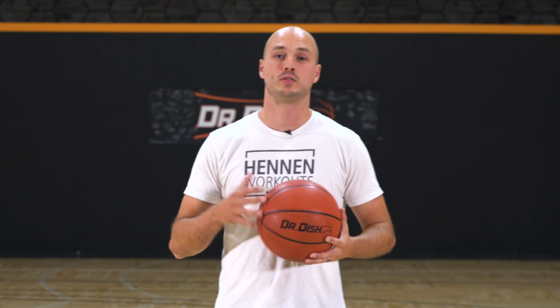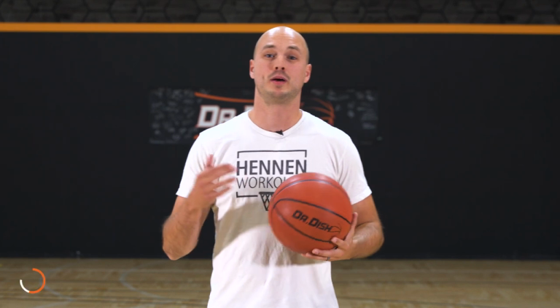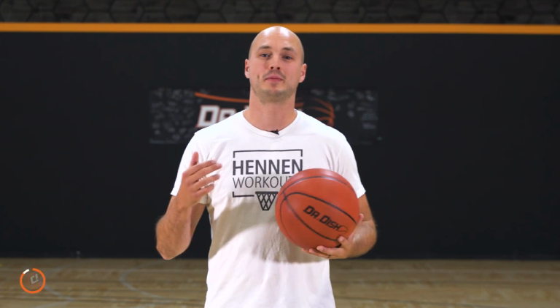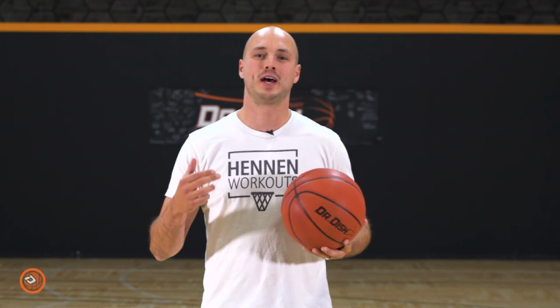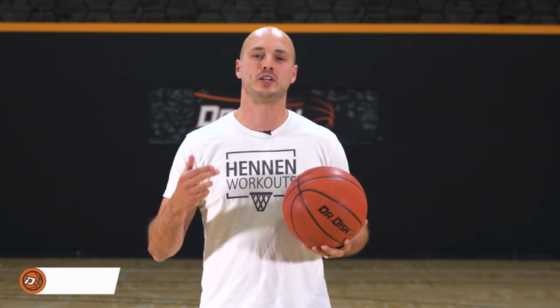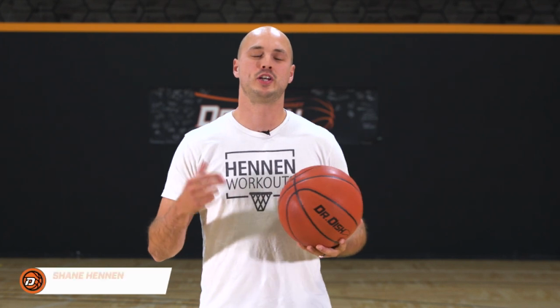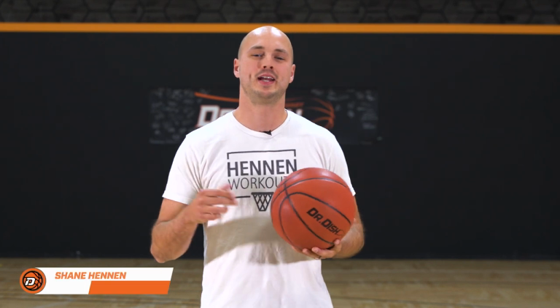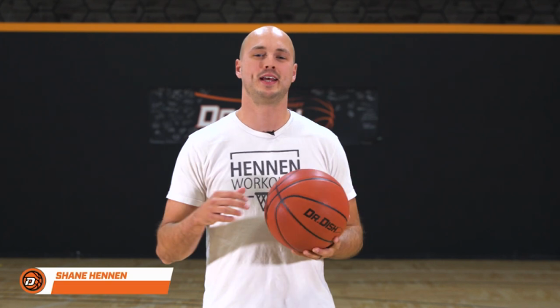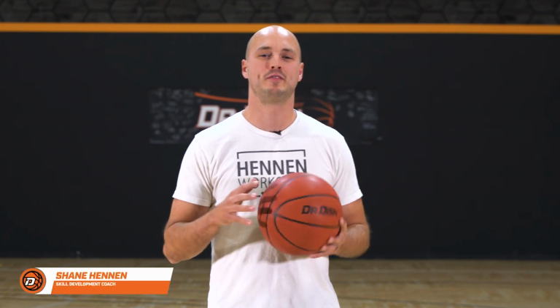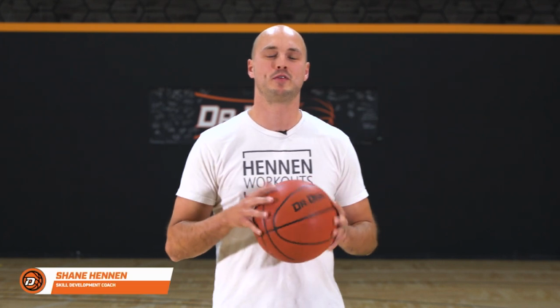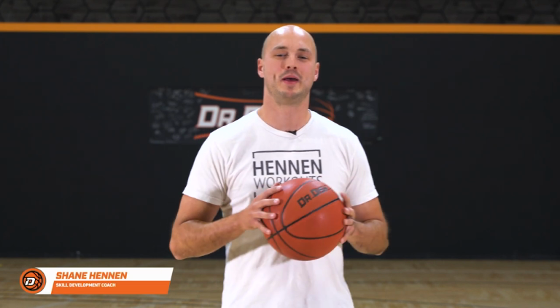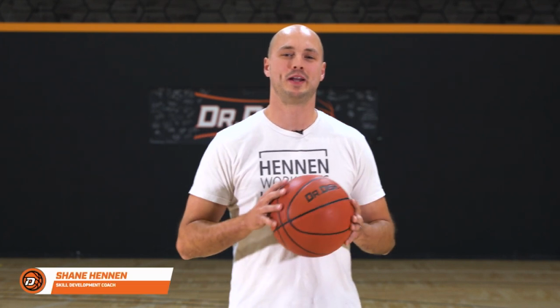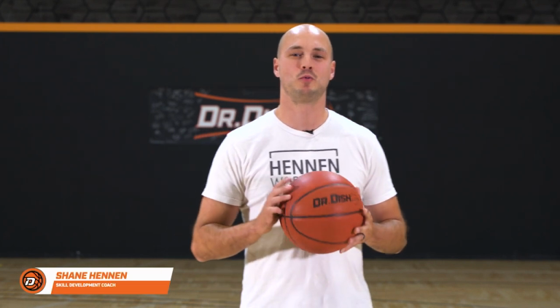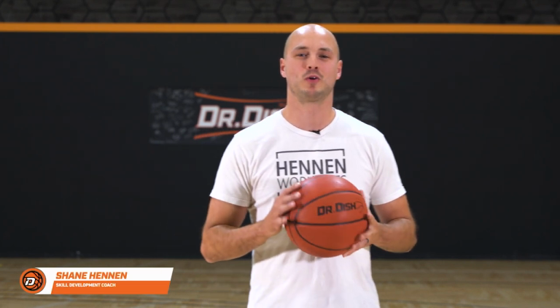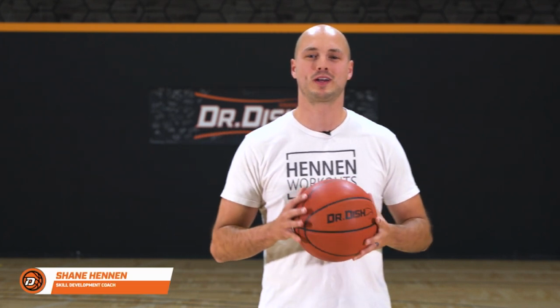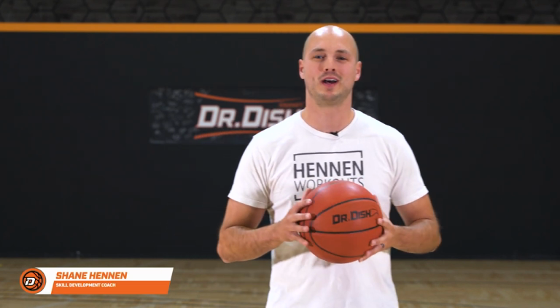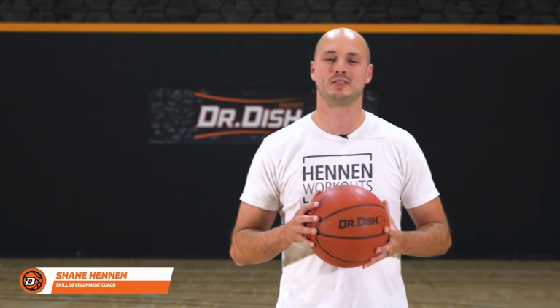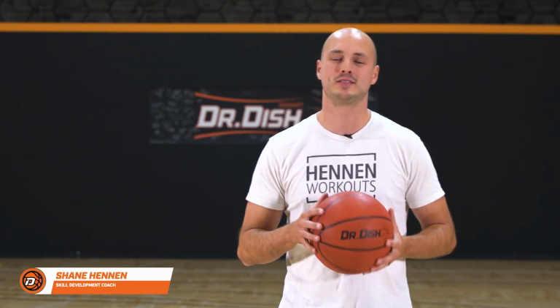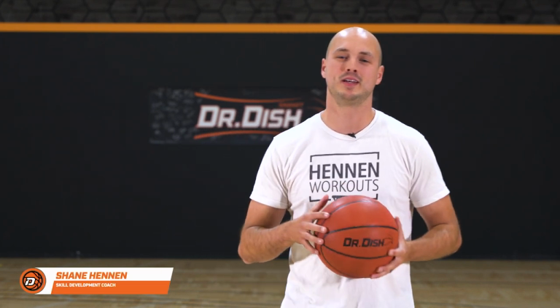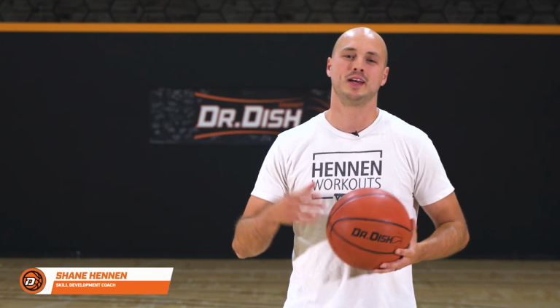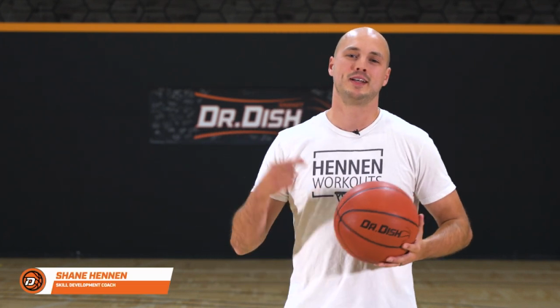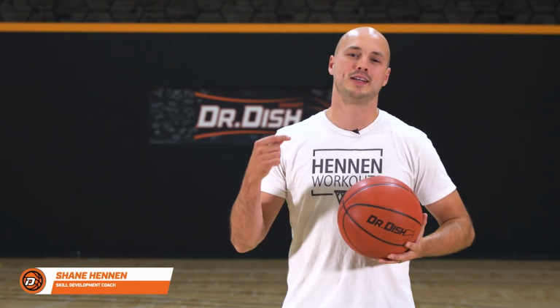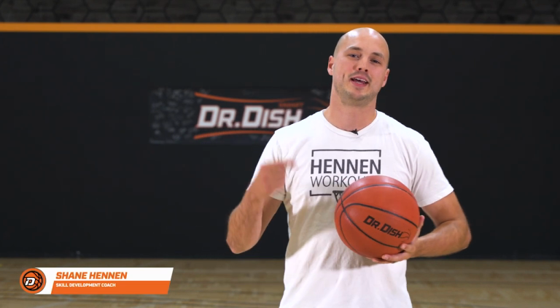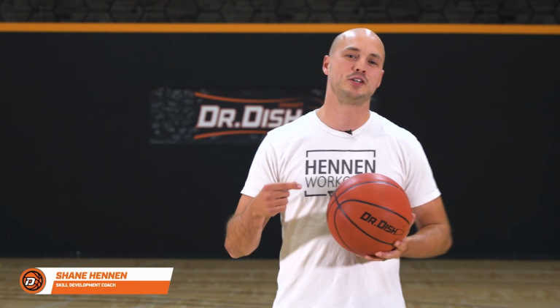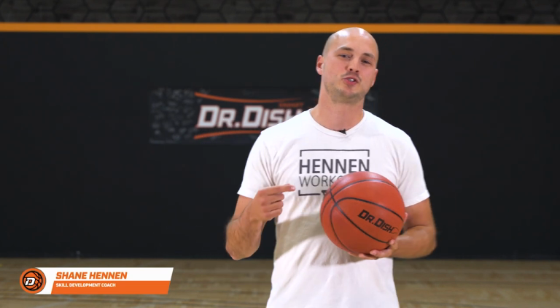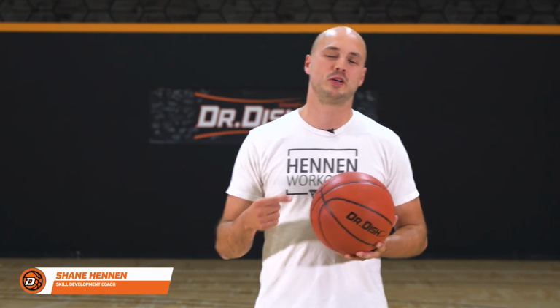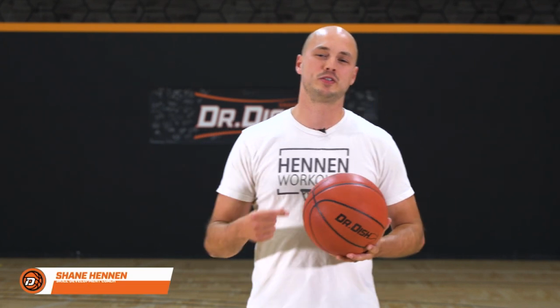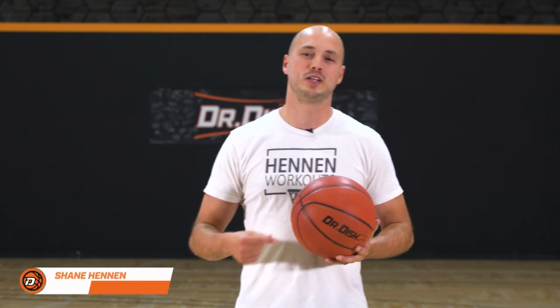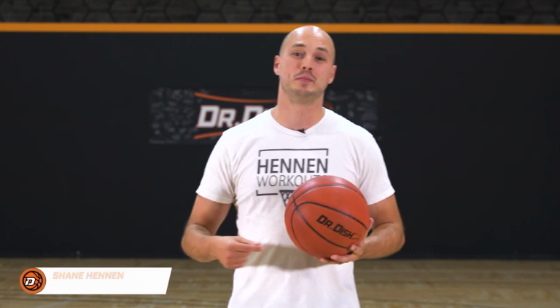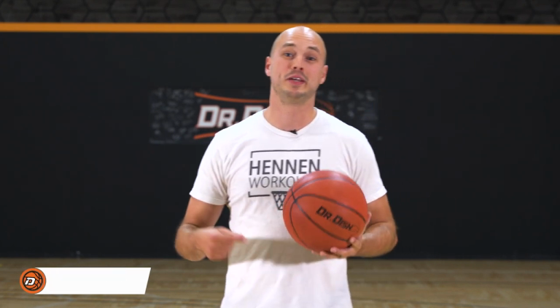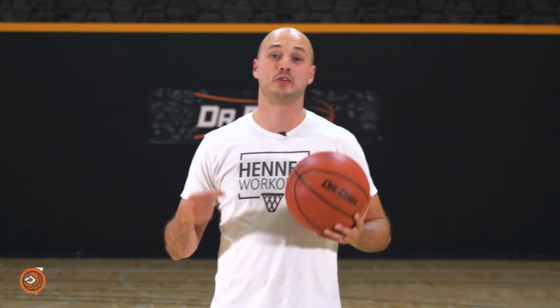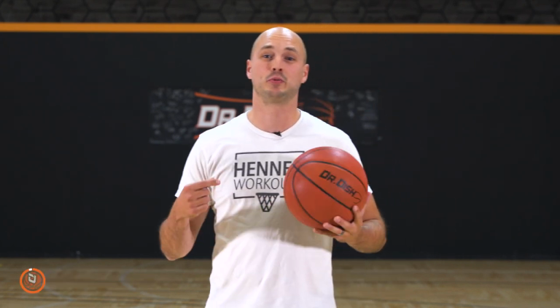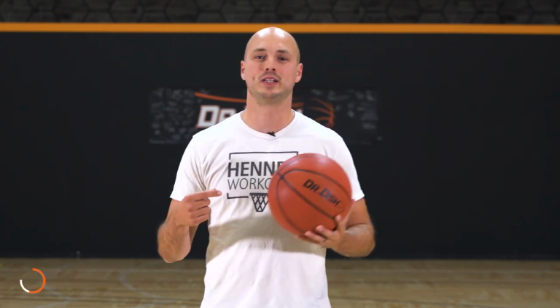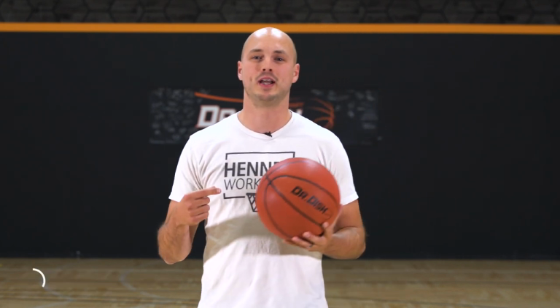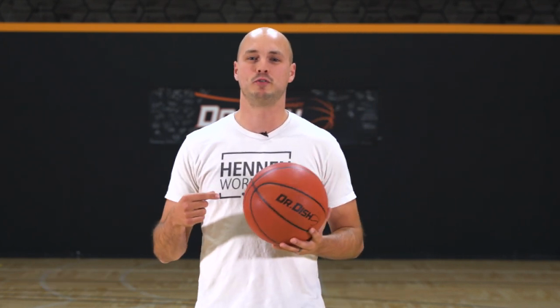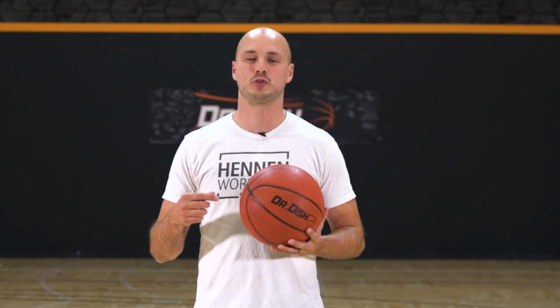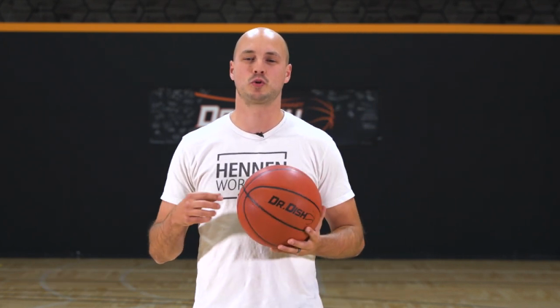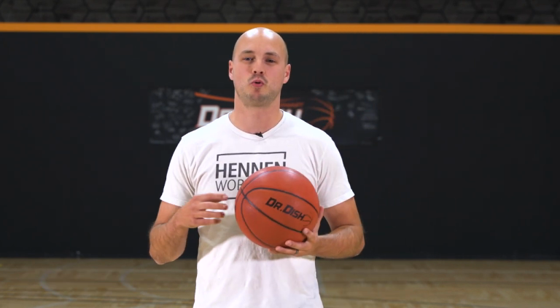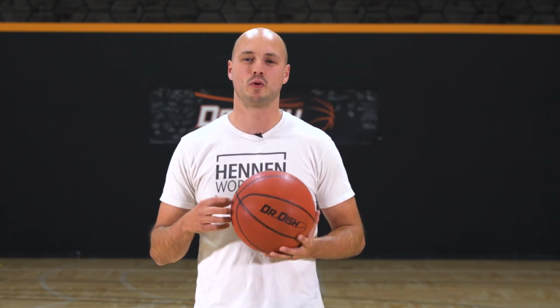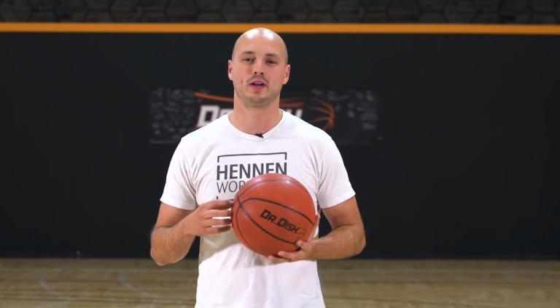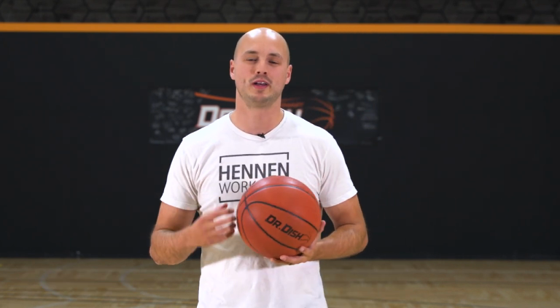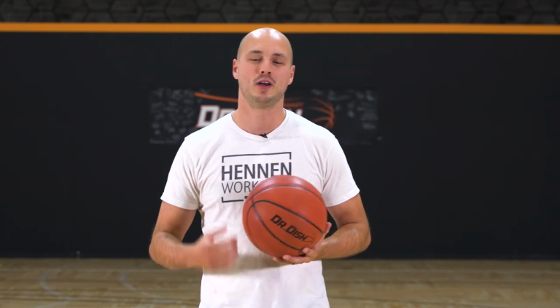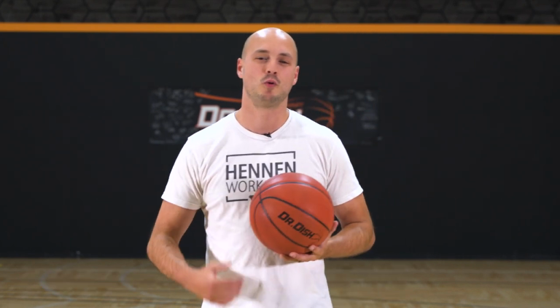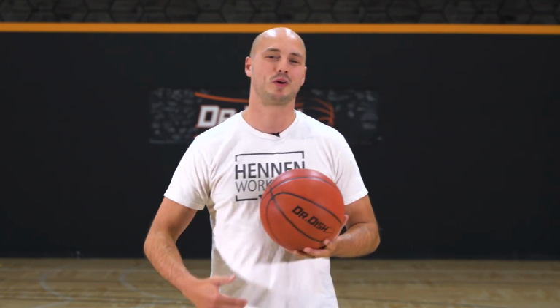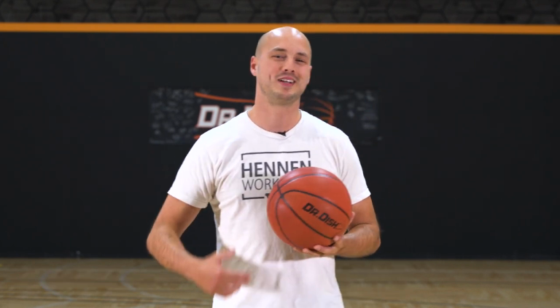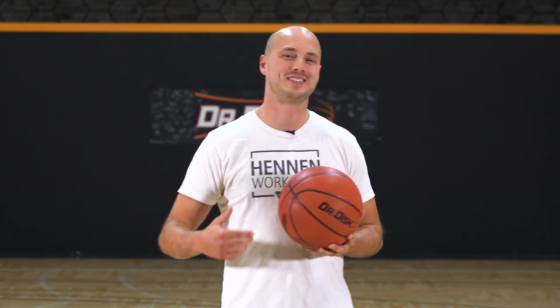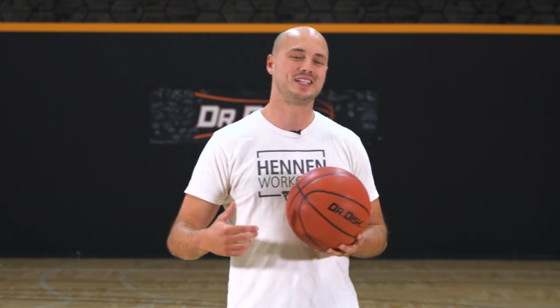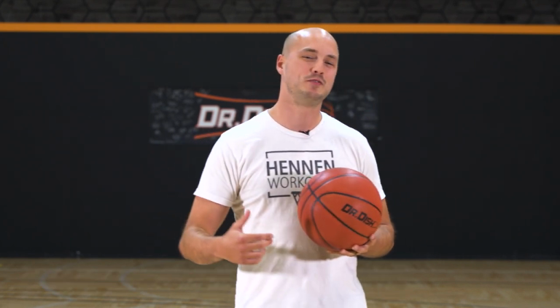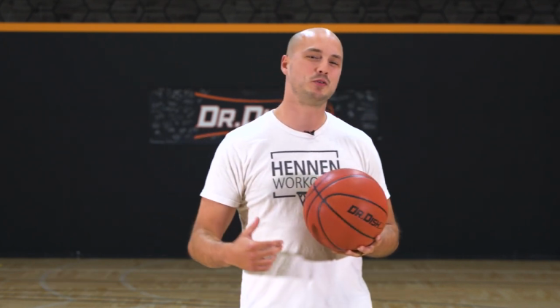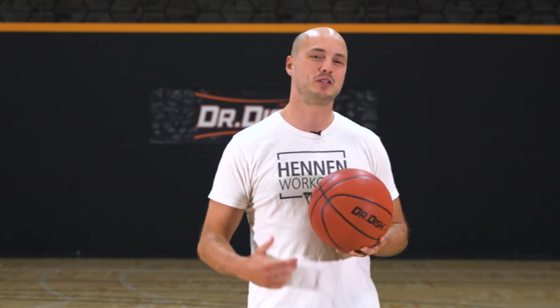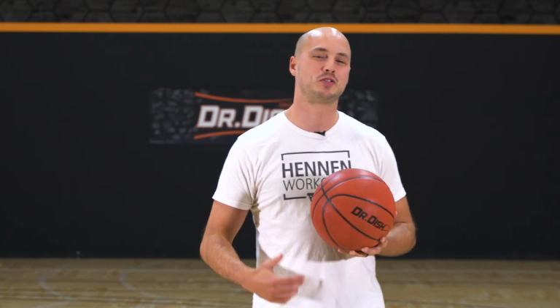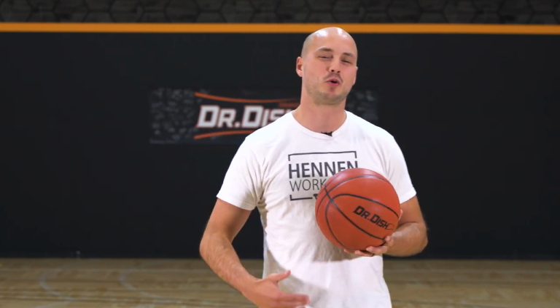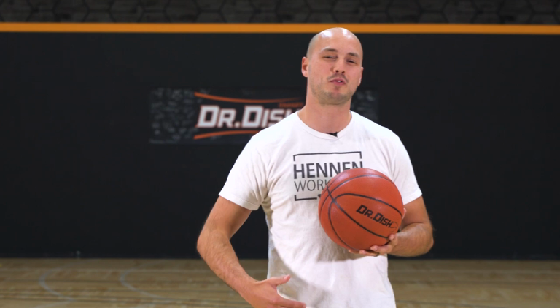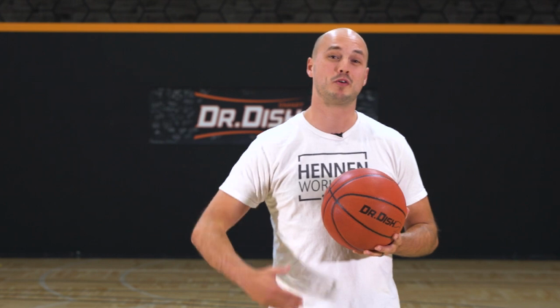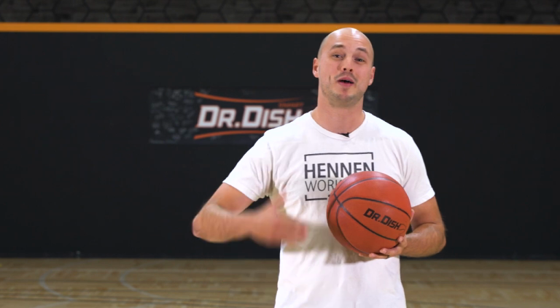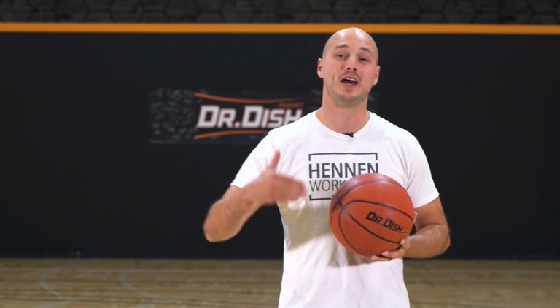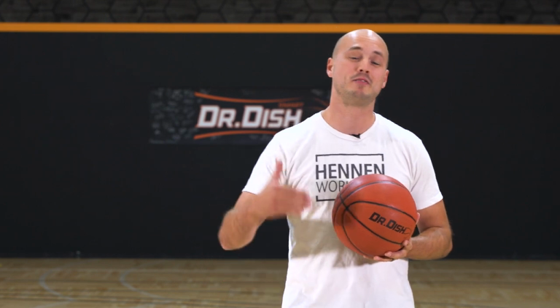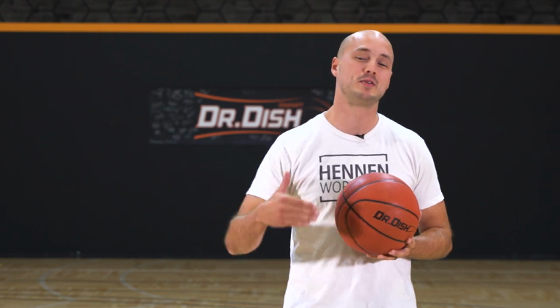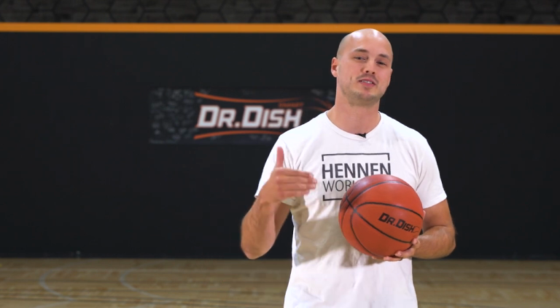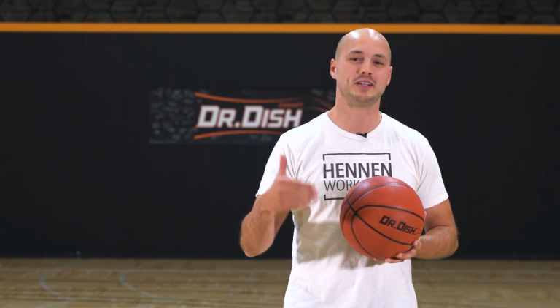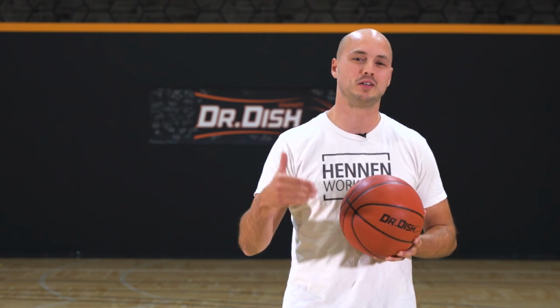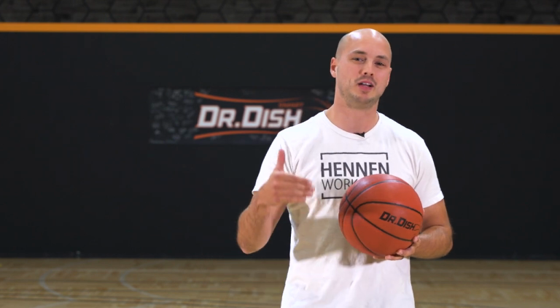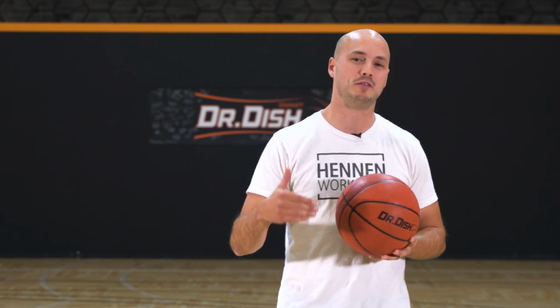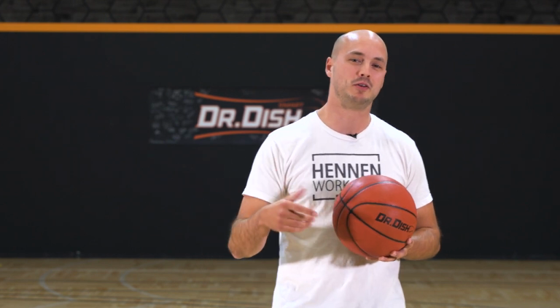What's up guys, Shane Henning from Henning Workouts. Today's drill is going to be three level scoring. We're going to see if you can score from every single level.